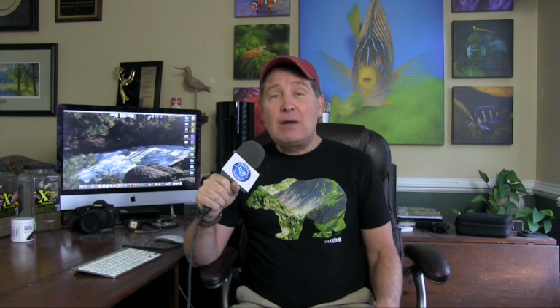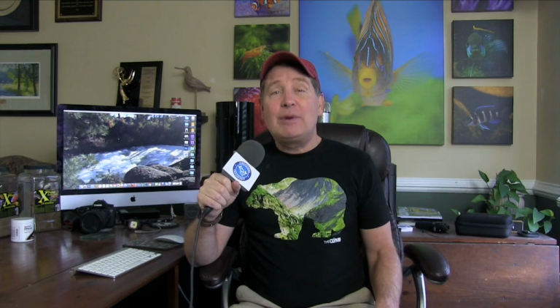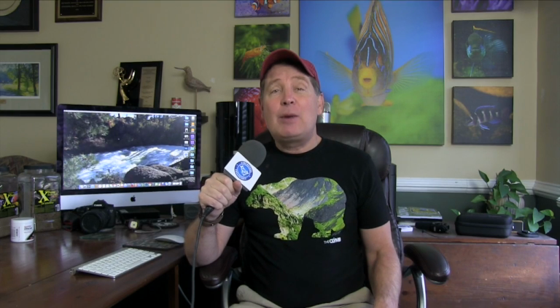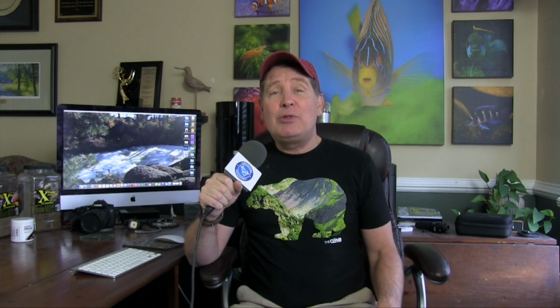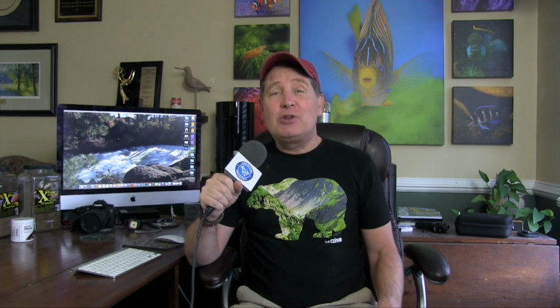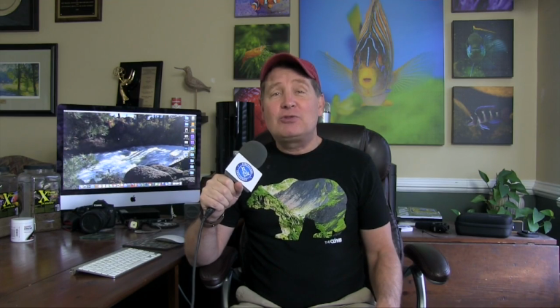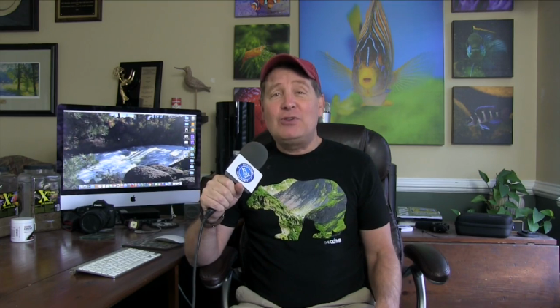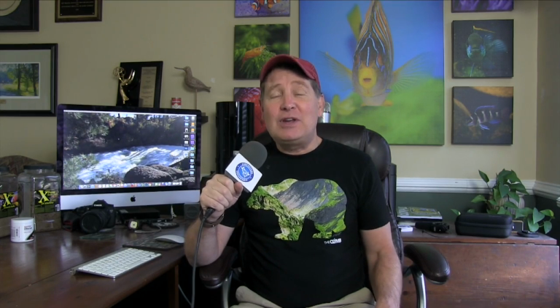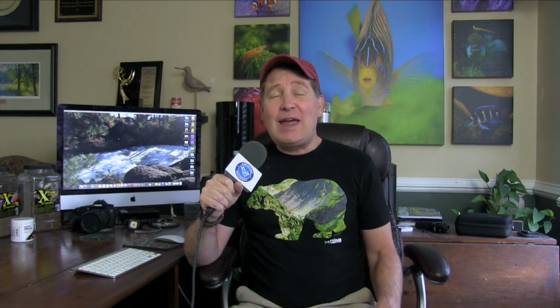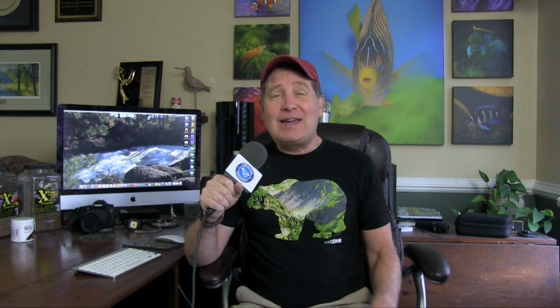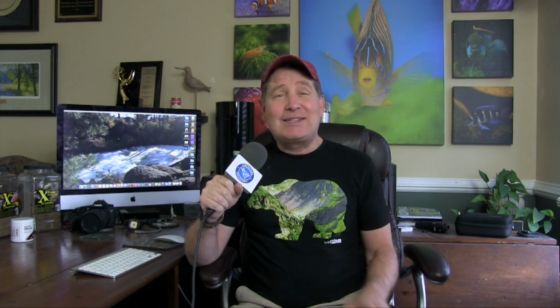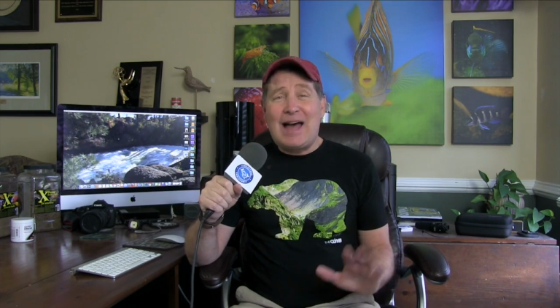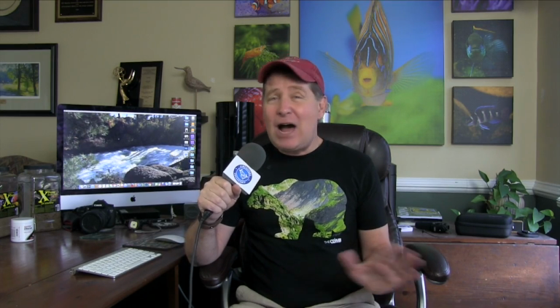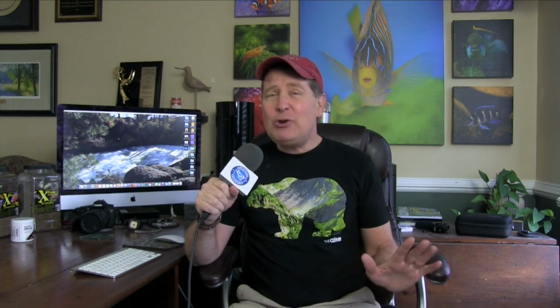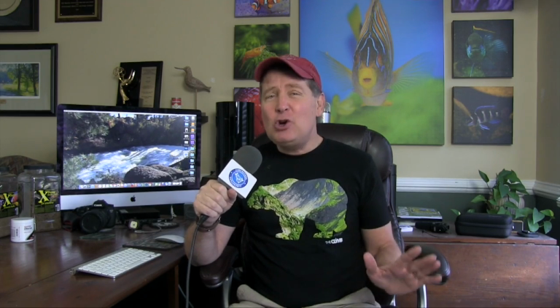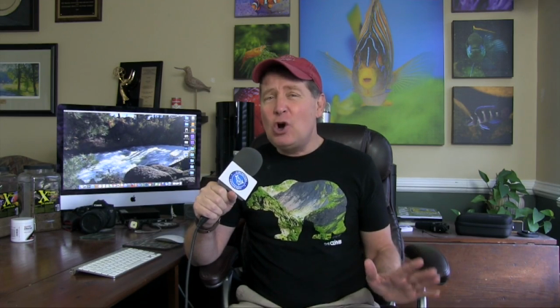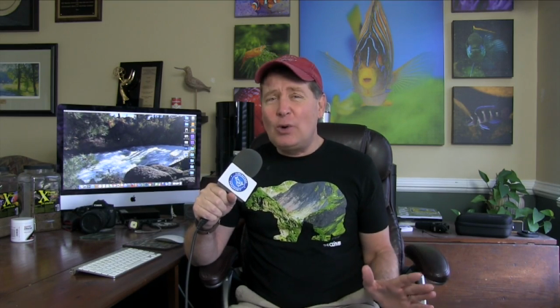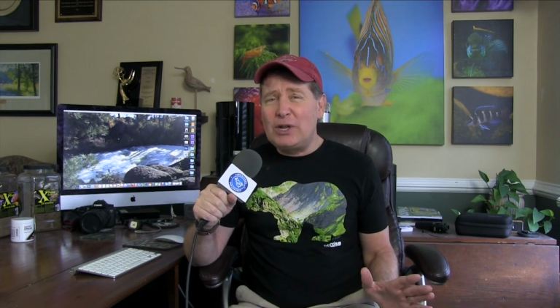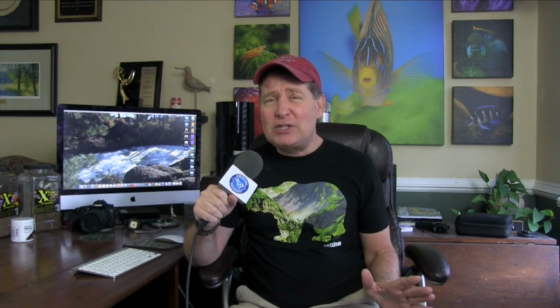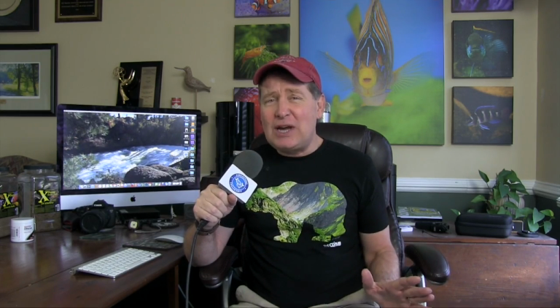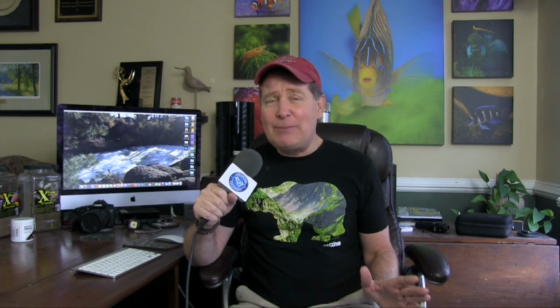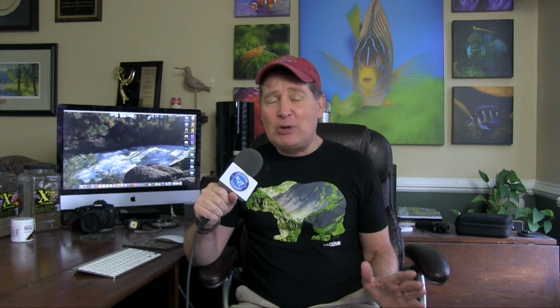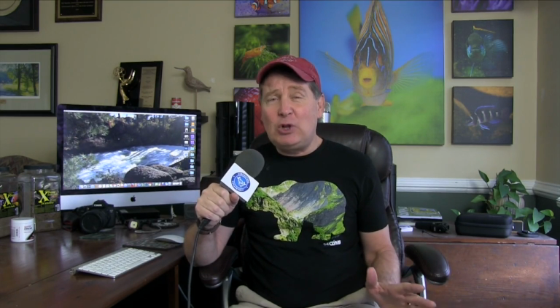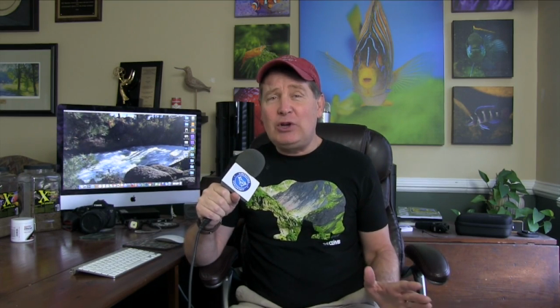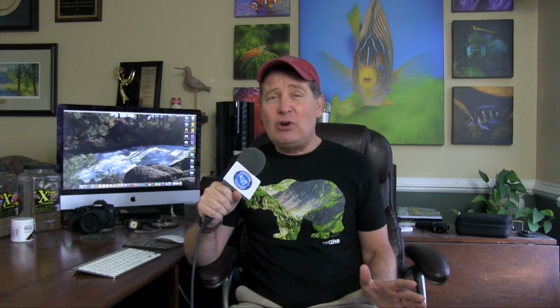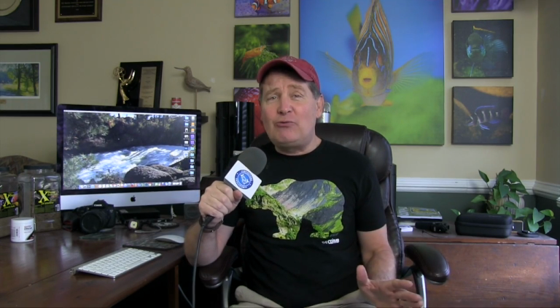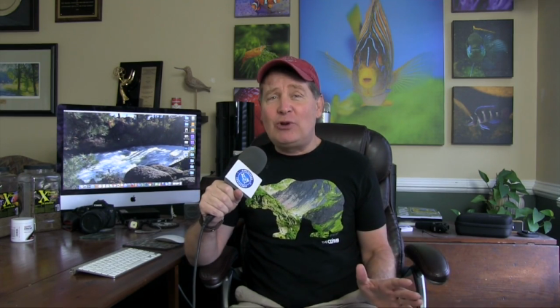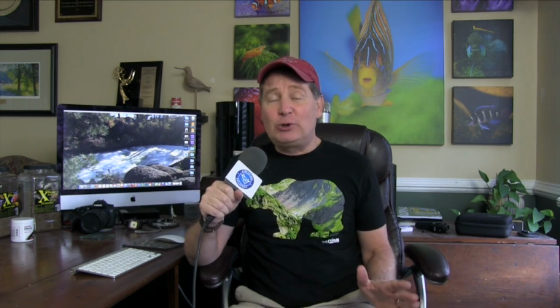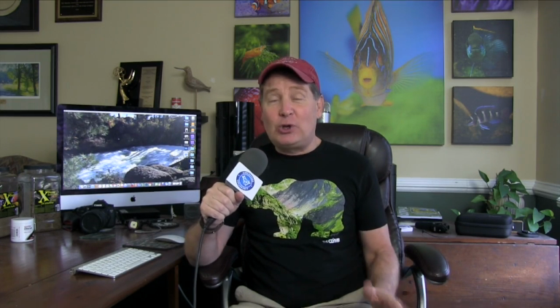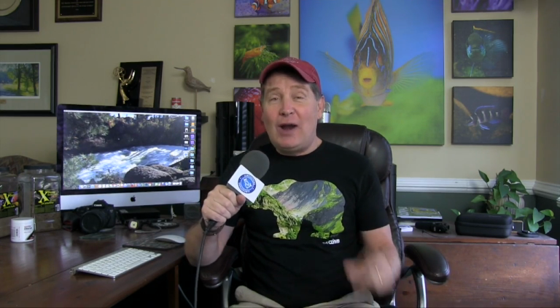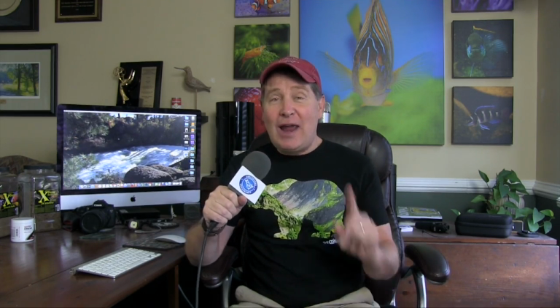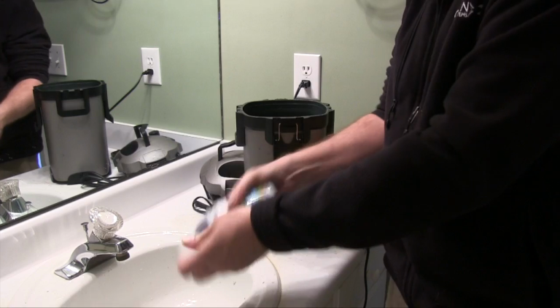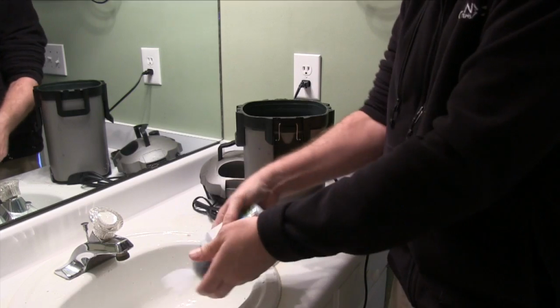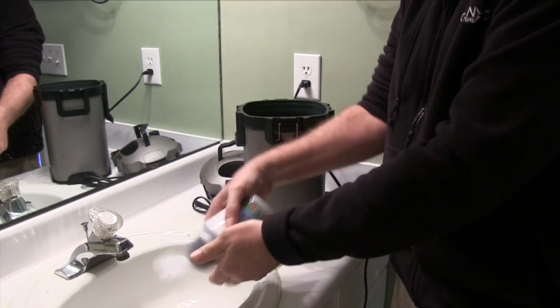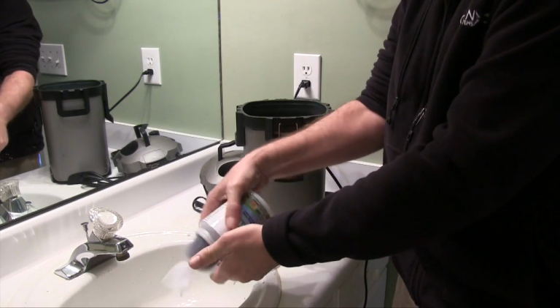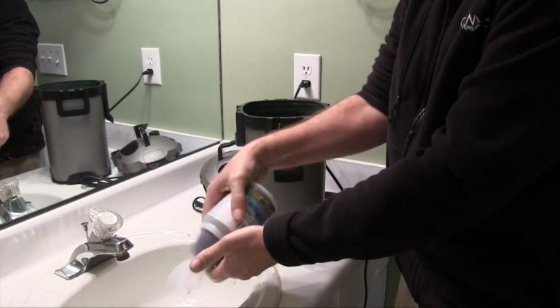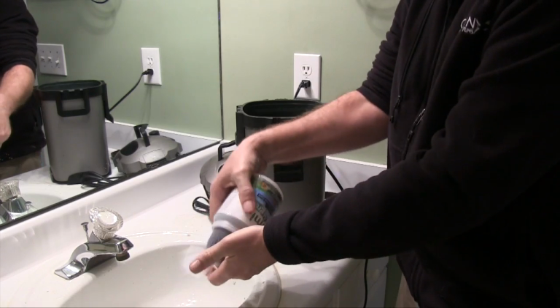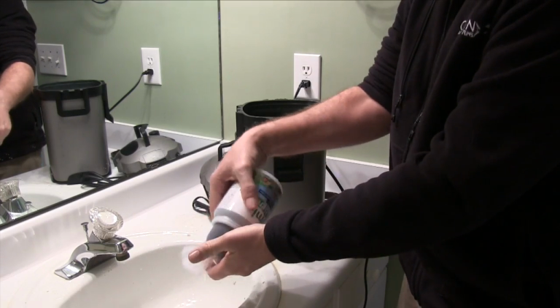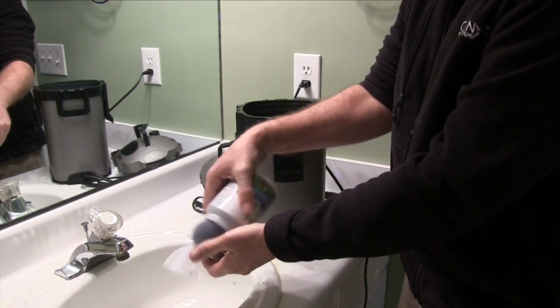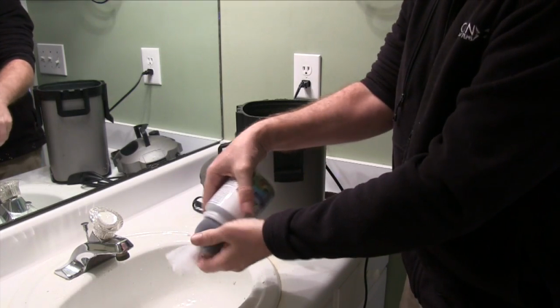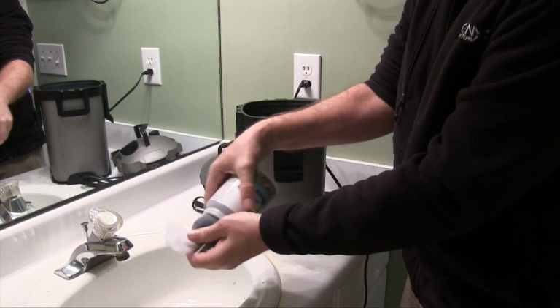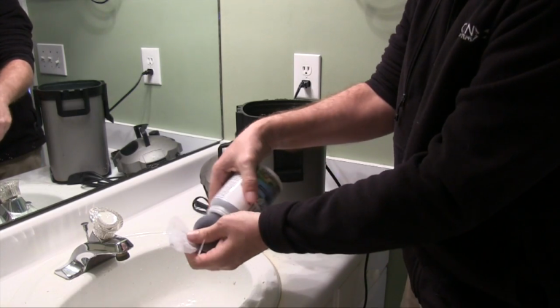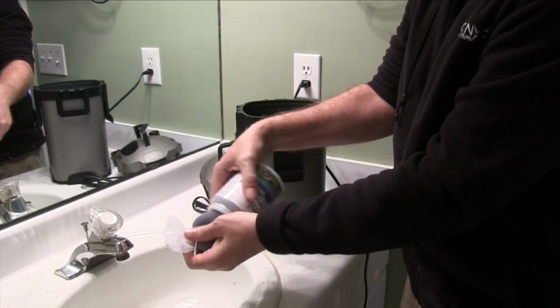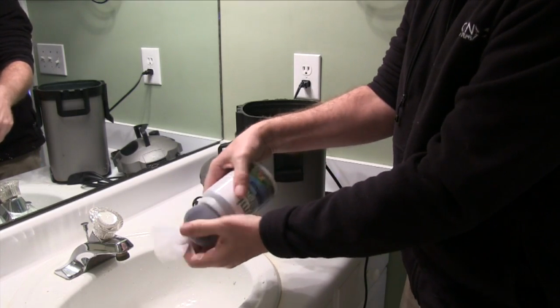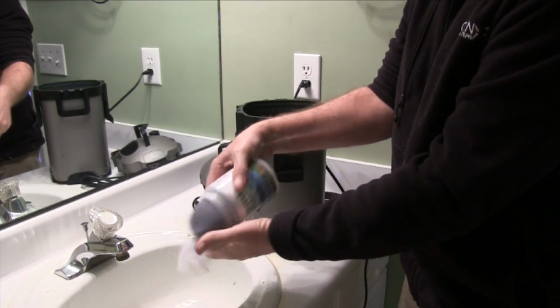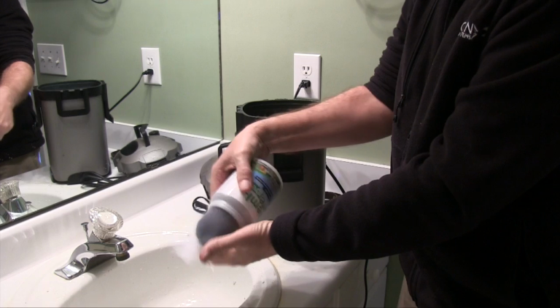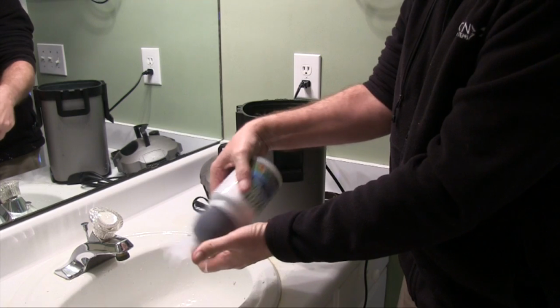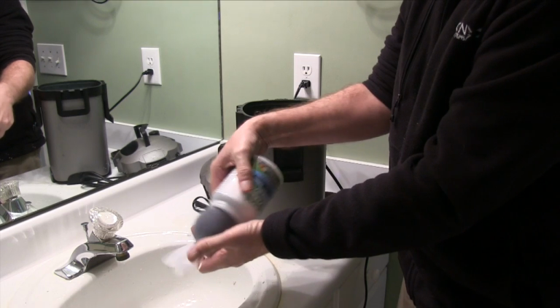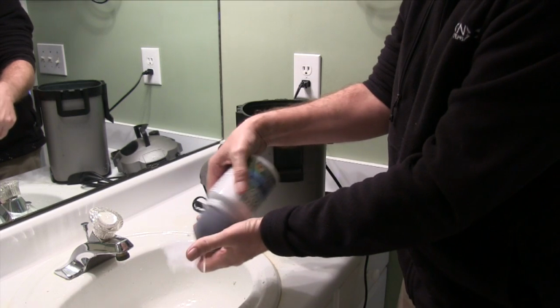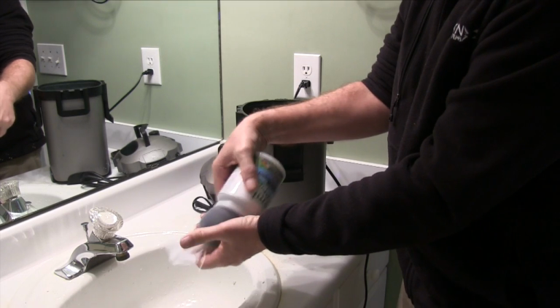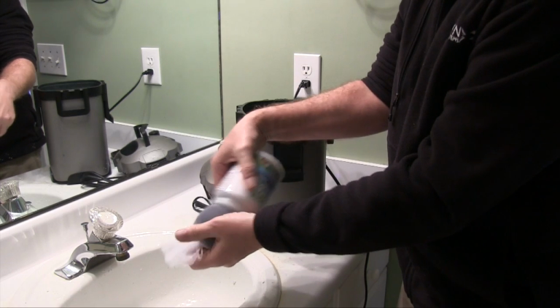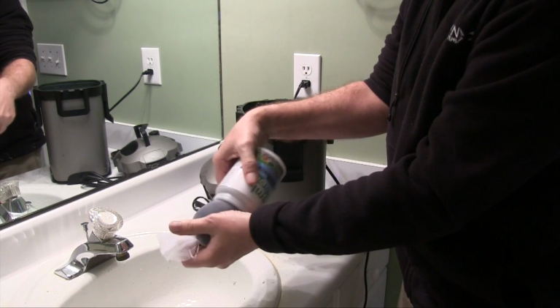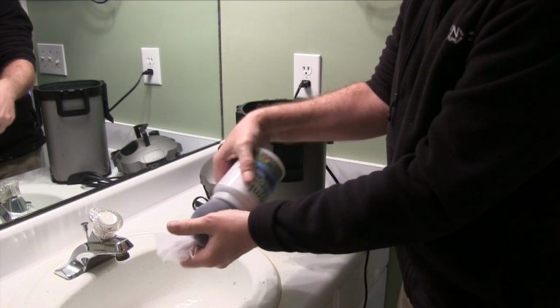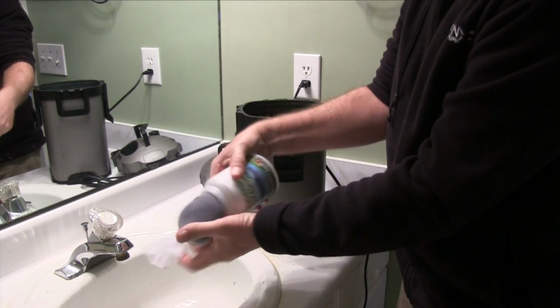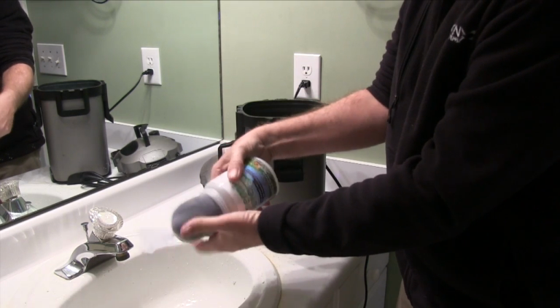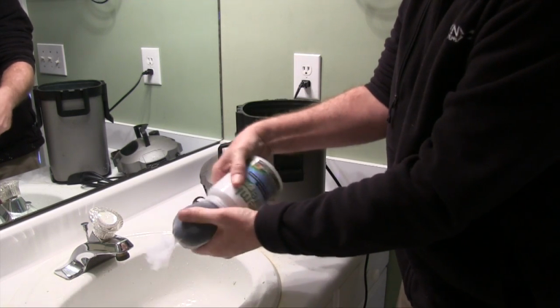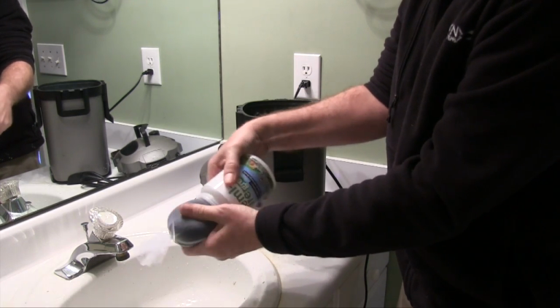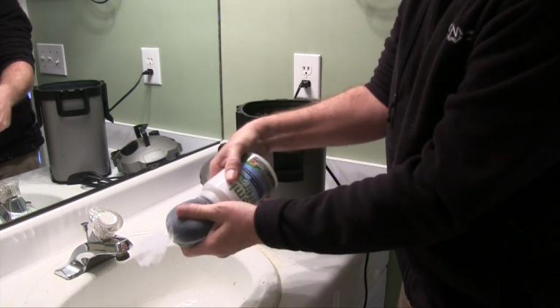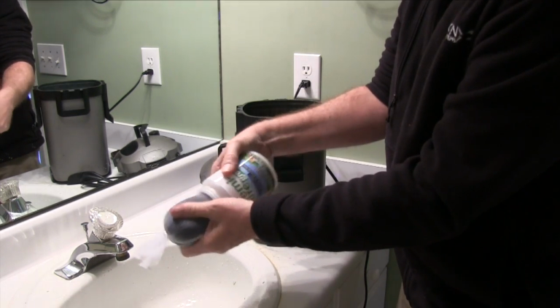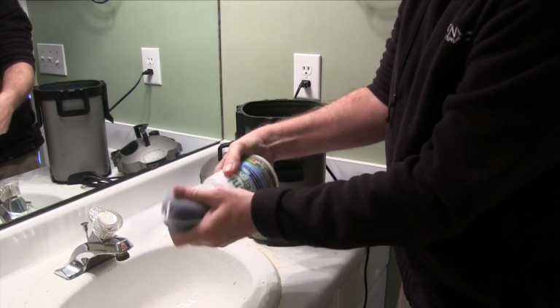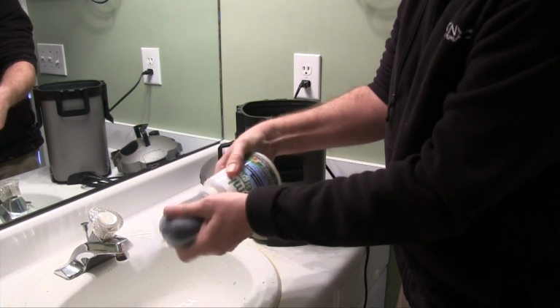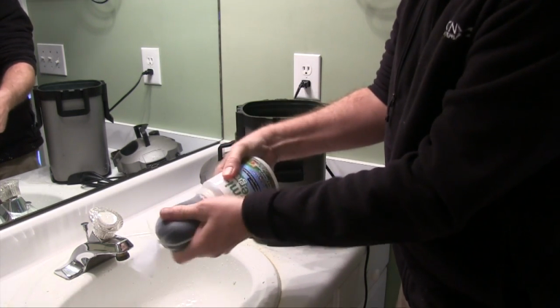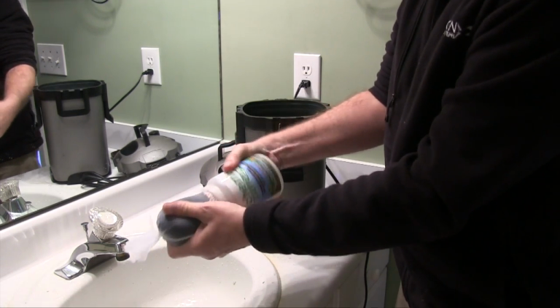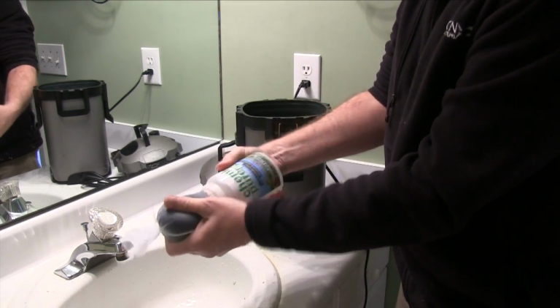Coming up in this FinCast: how do you know when it's time to clean your filter, and a great new product that will help your aquarium look even better?